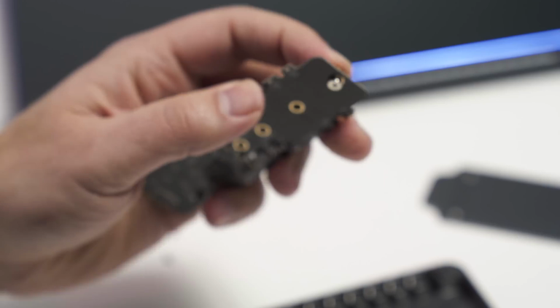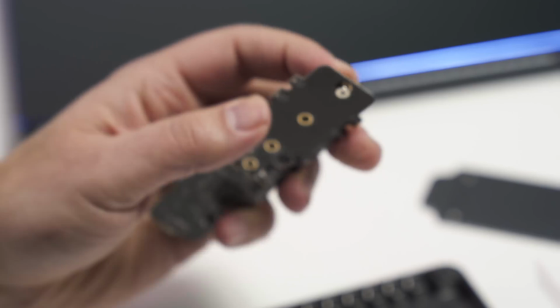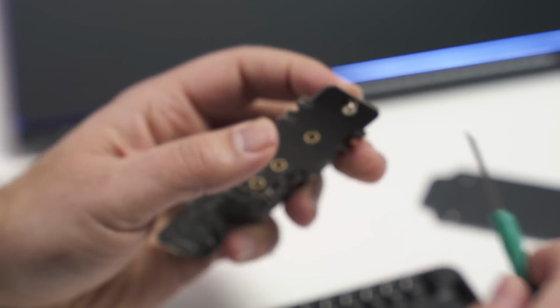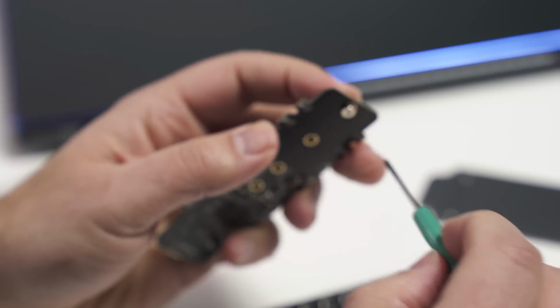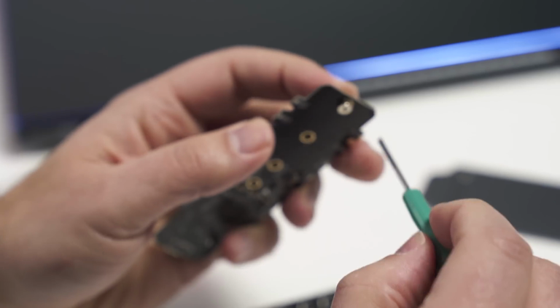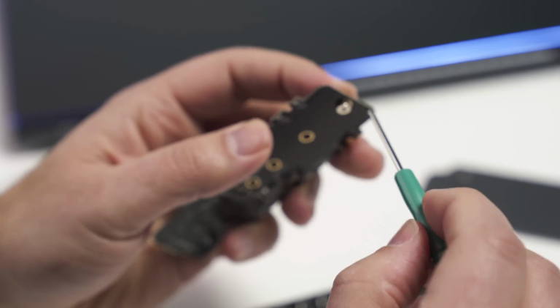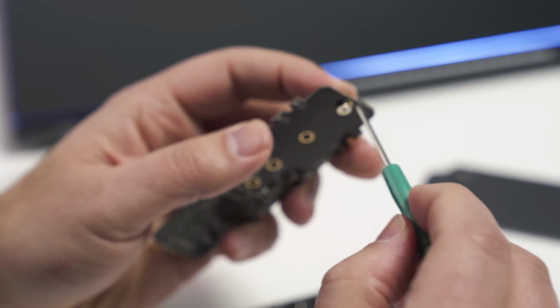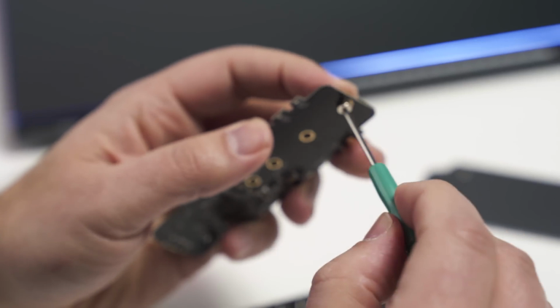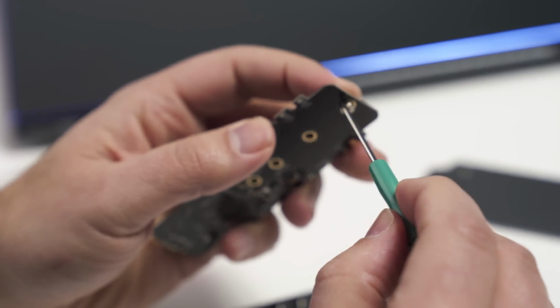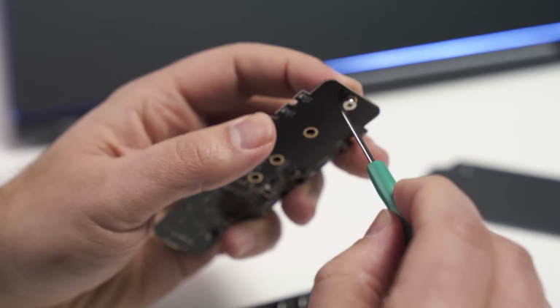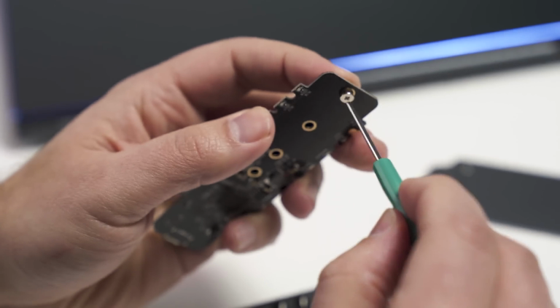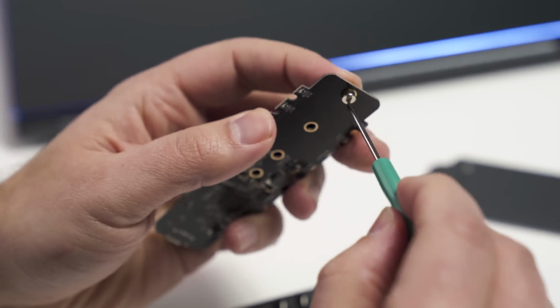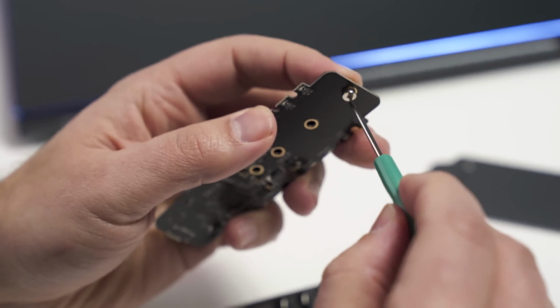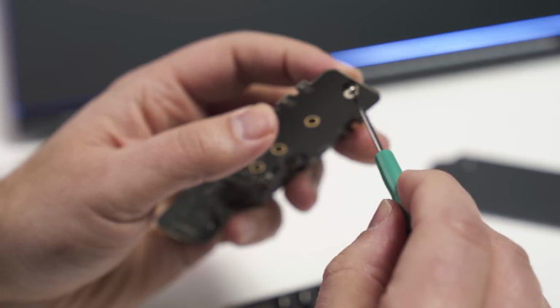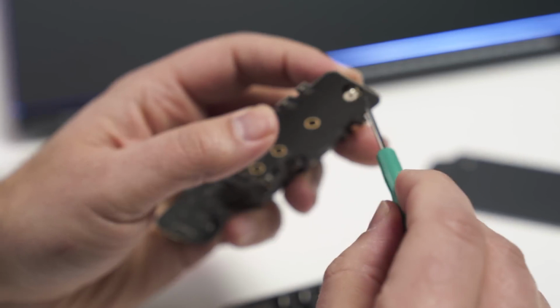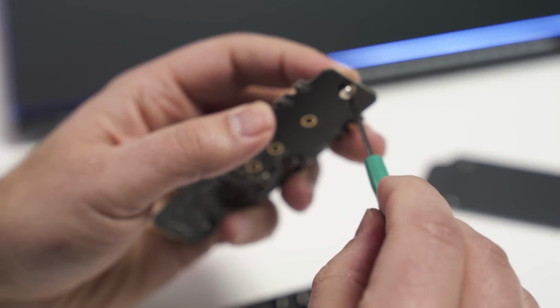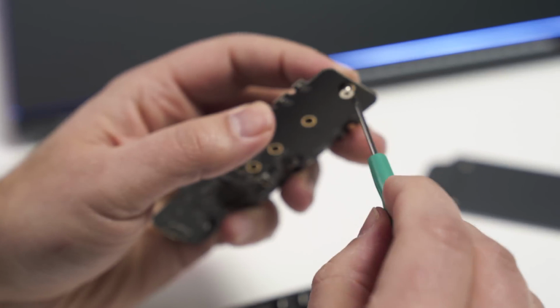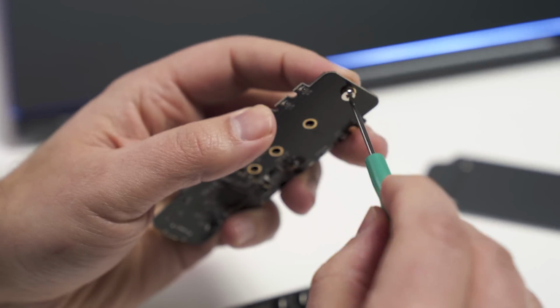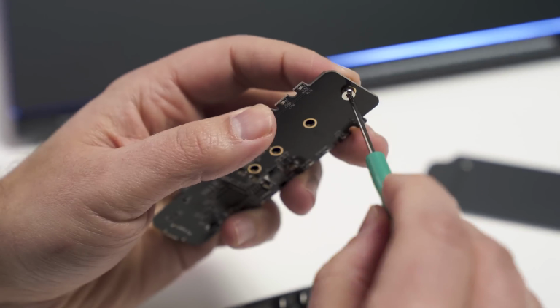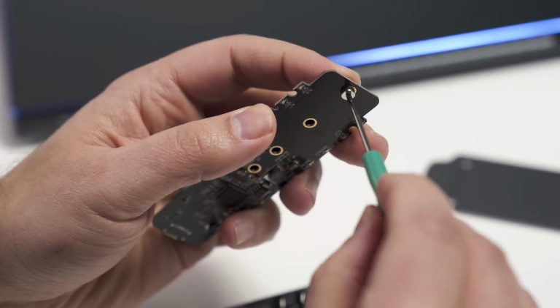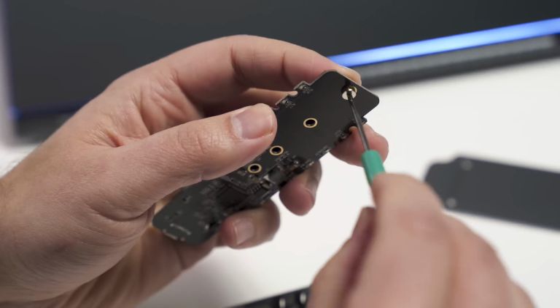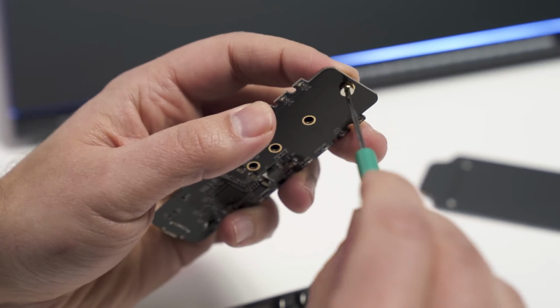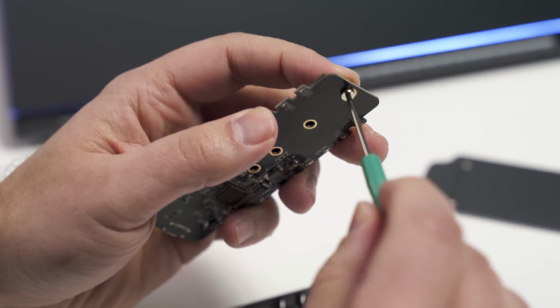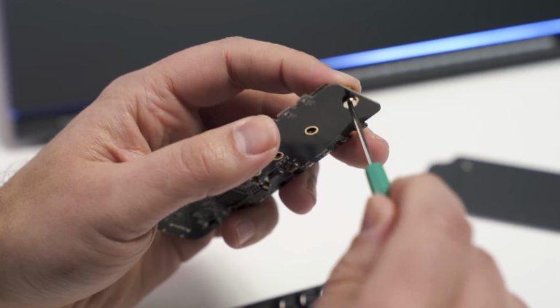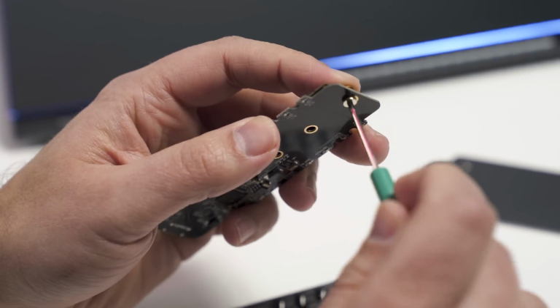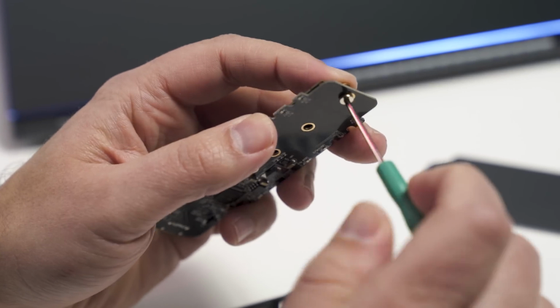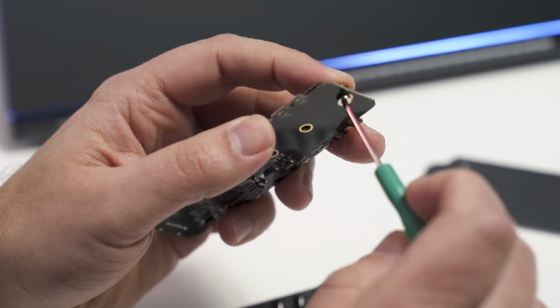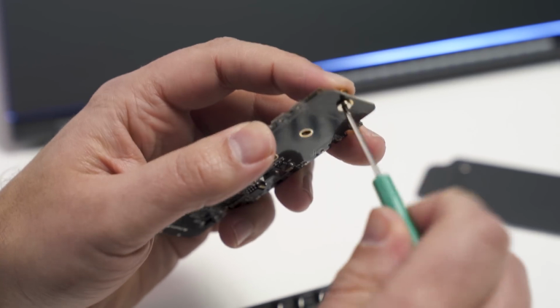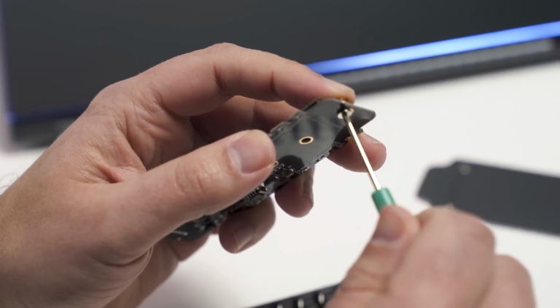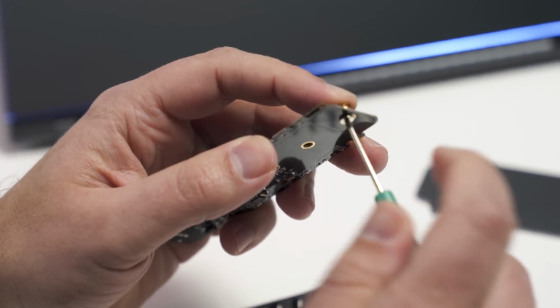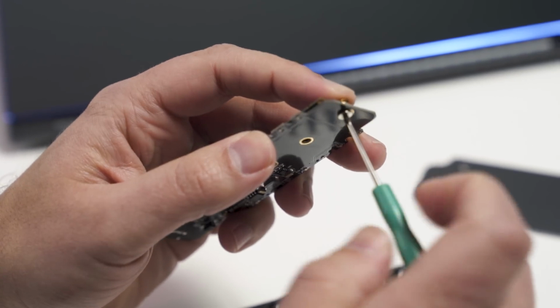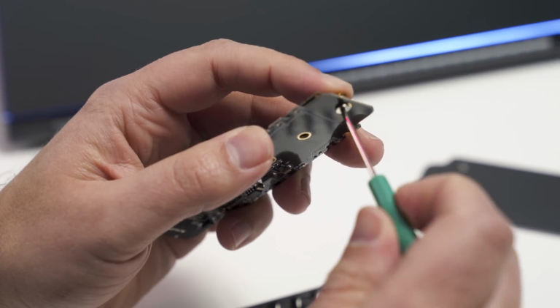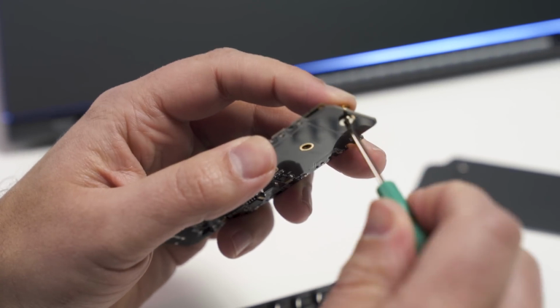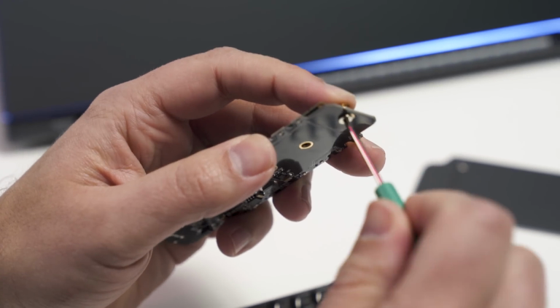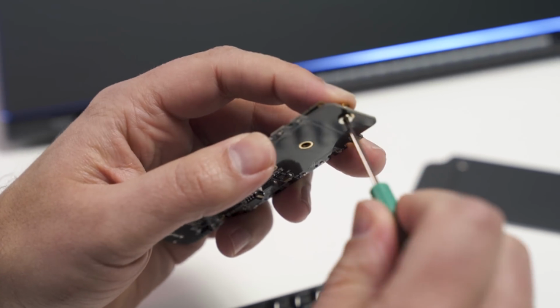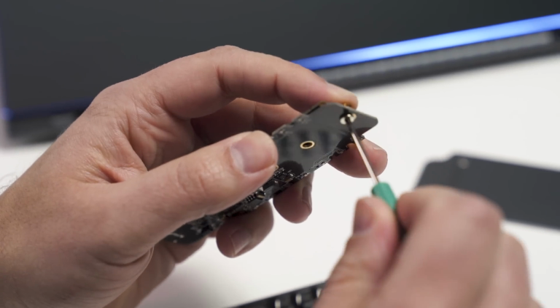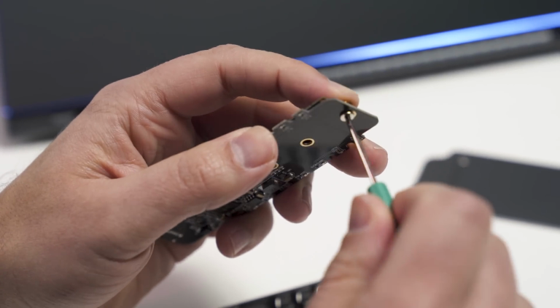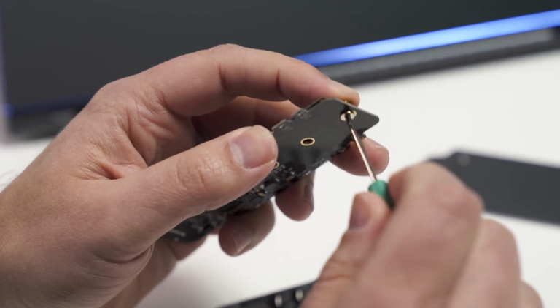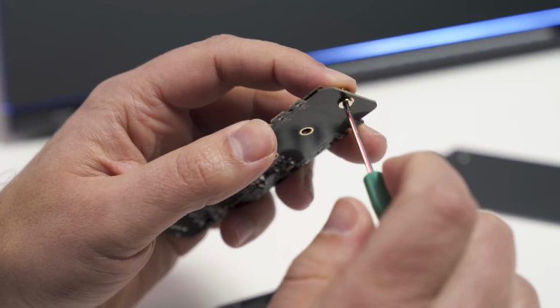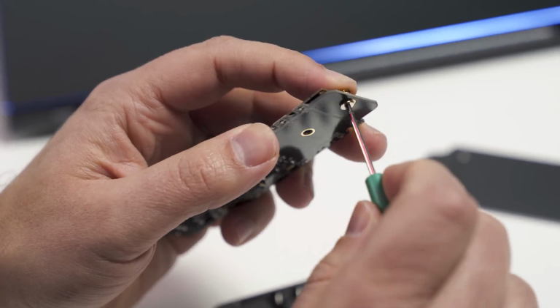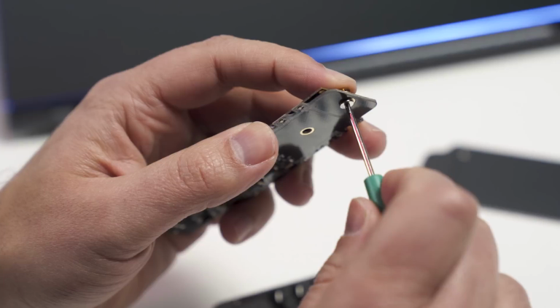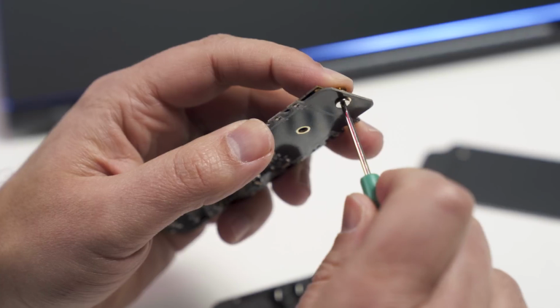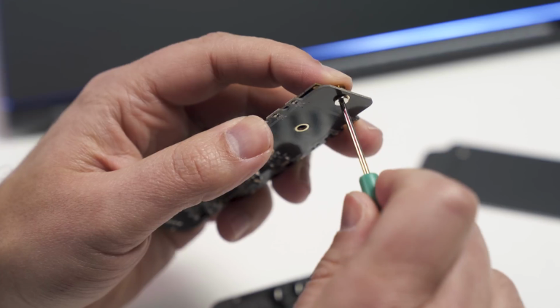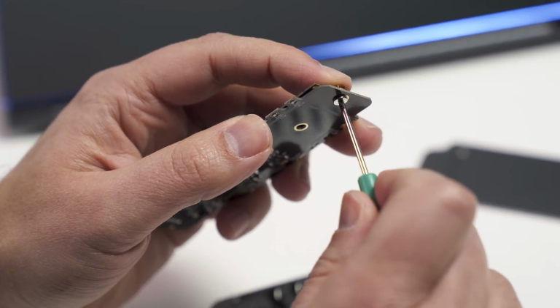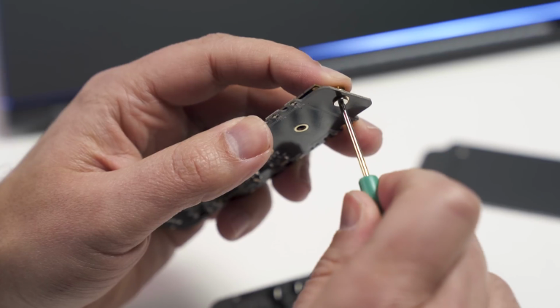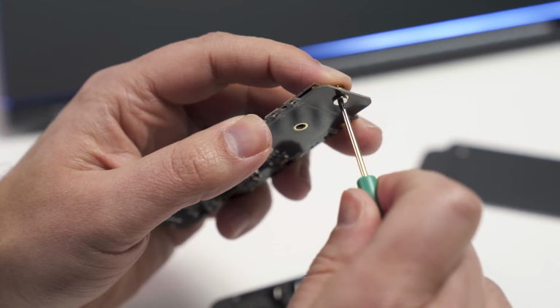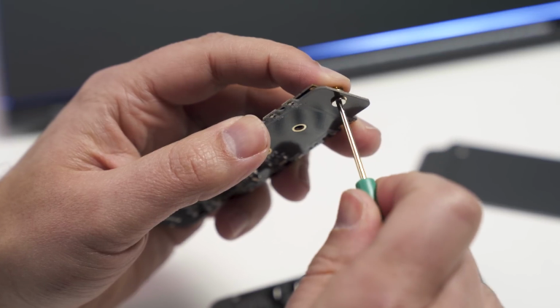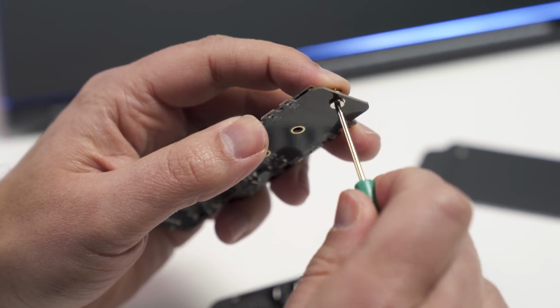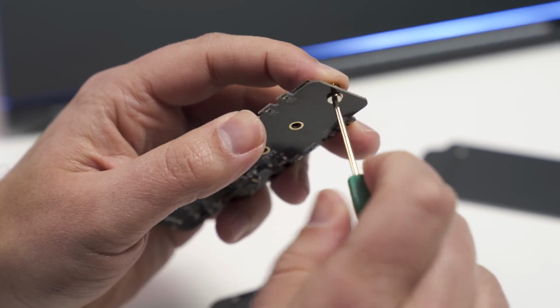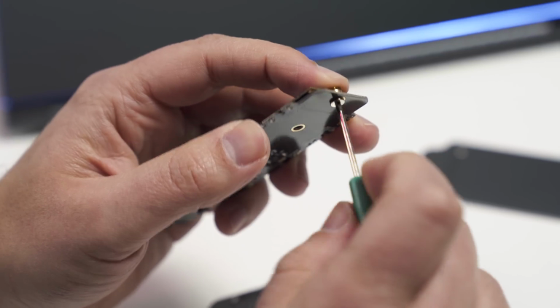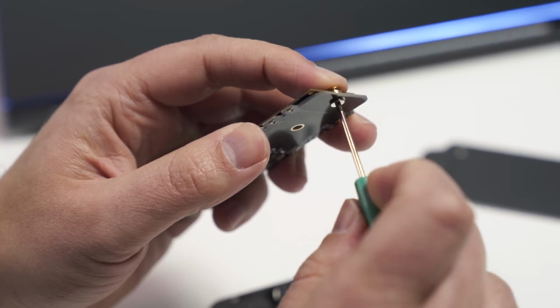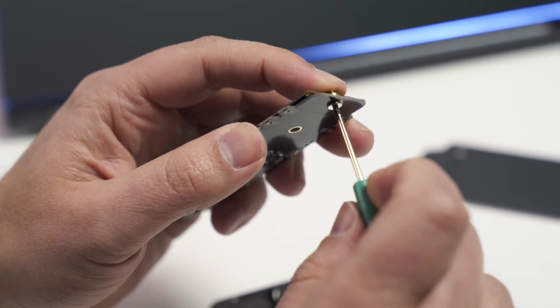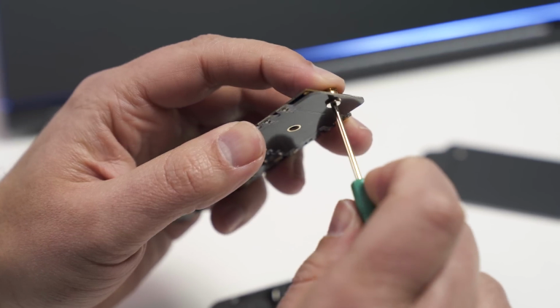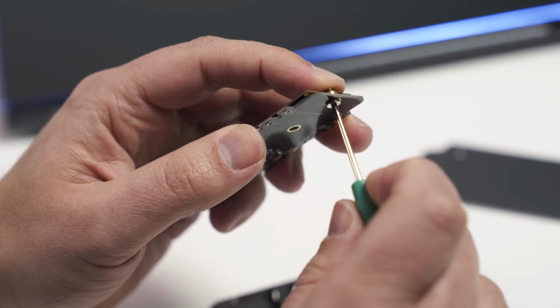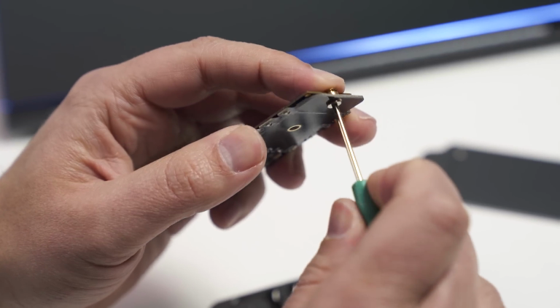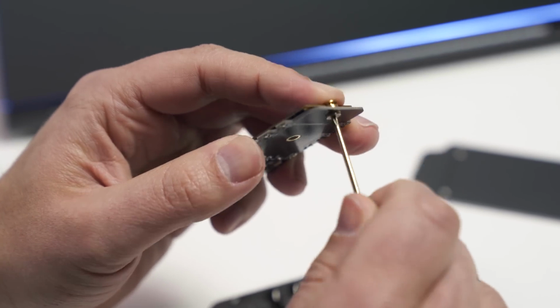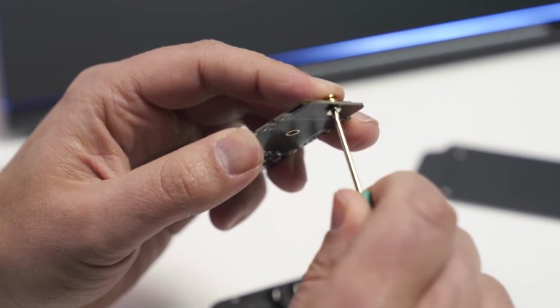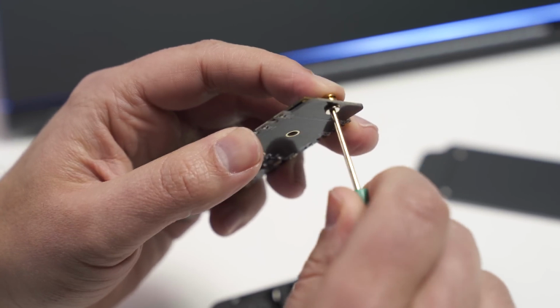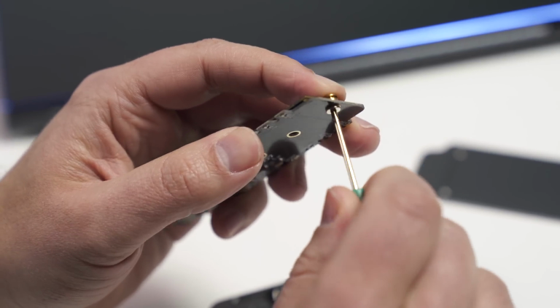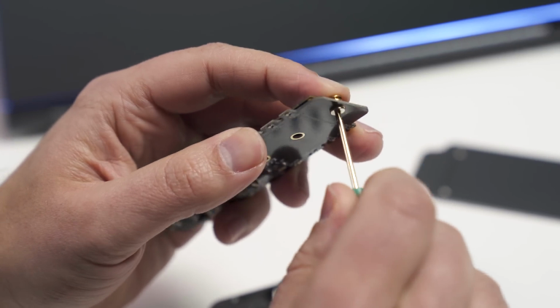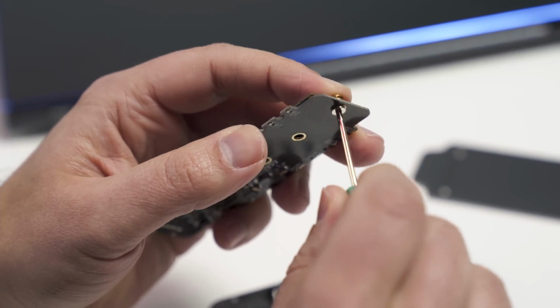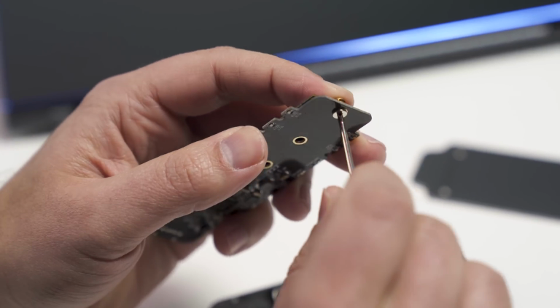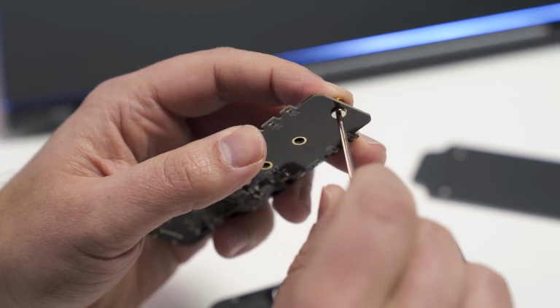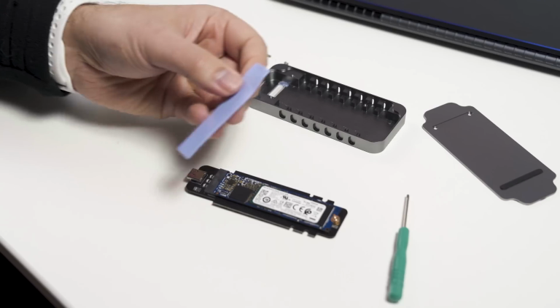As you're holding it, you just kind of screw it in and that'll lock down the SSD to make sure it doesn't slide around.